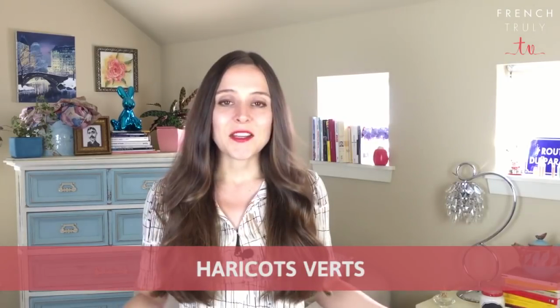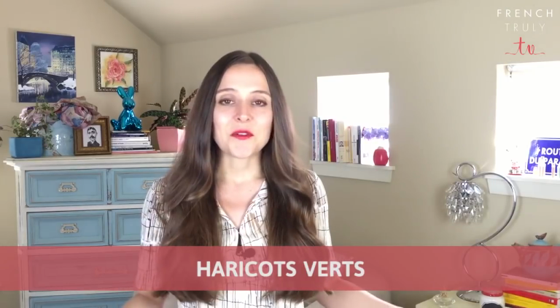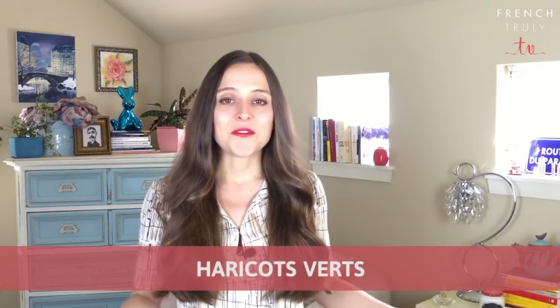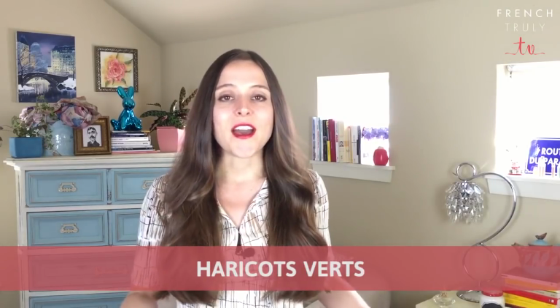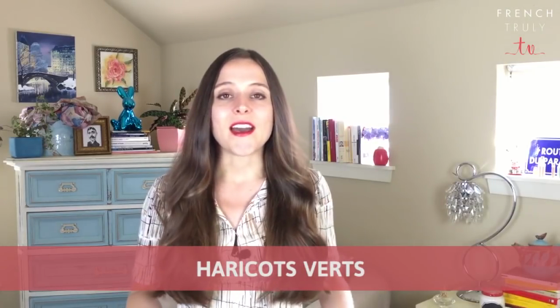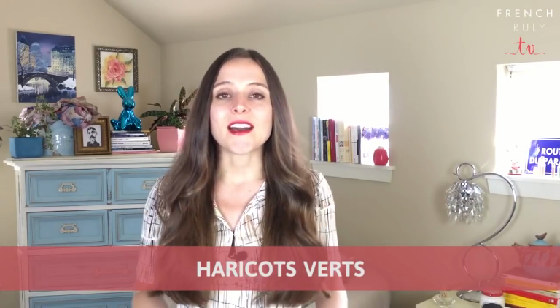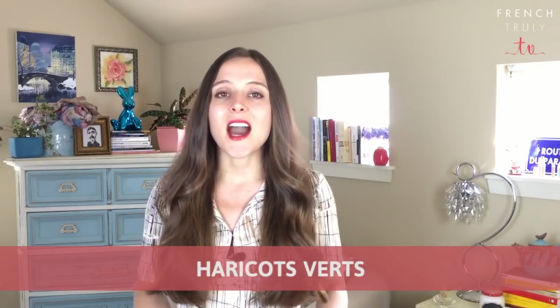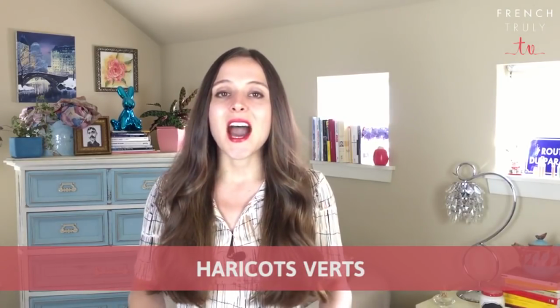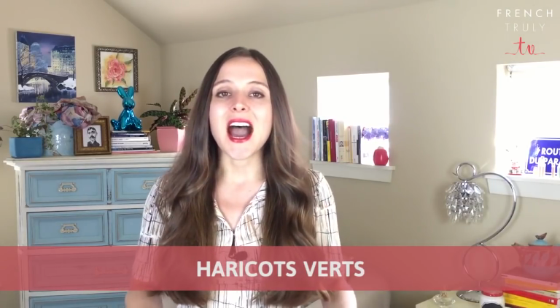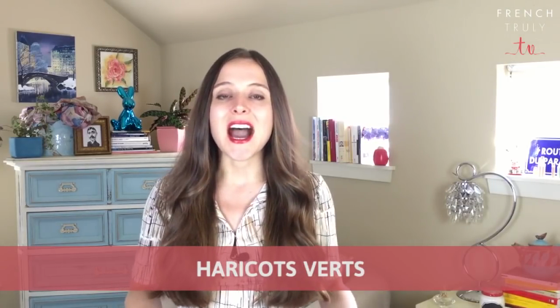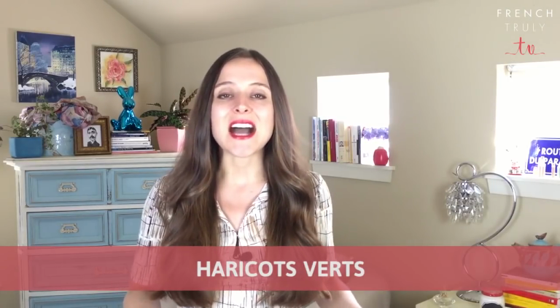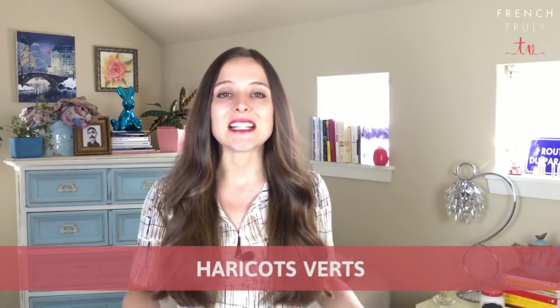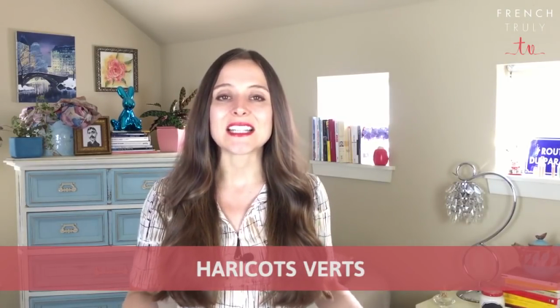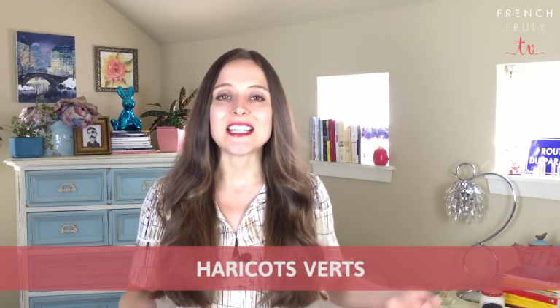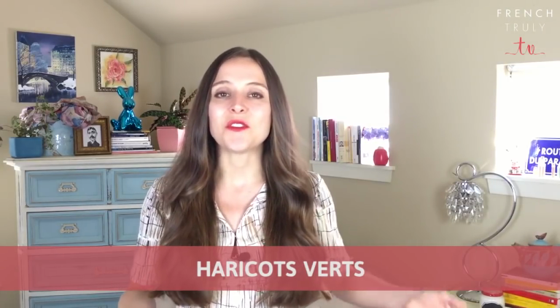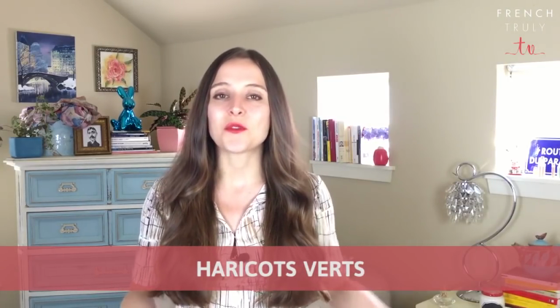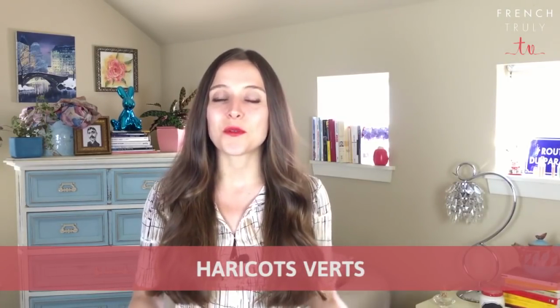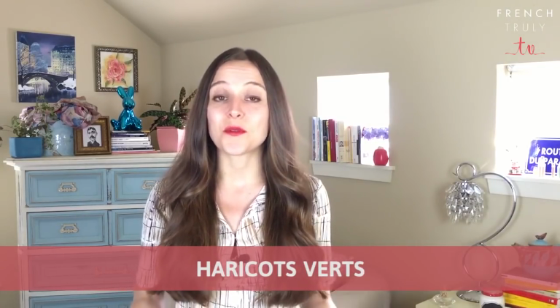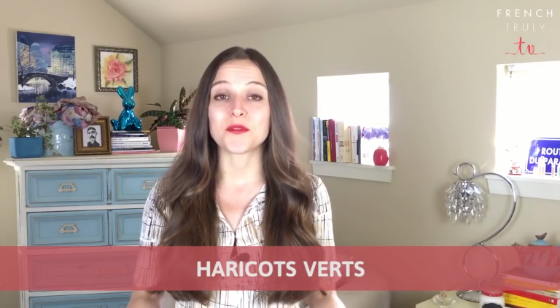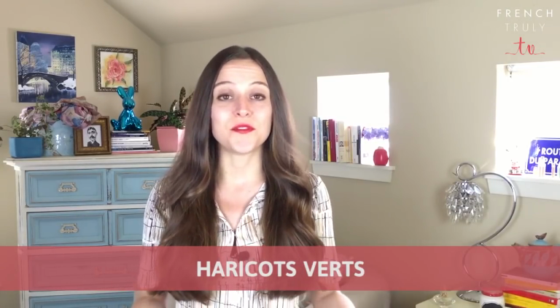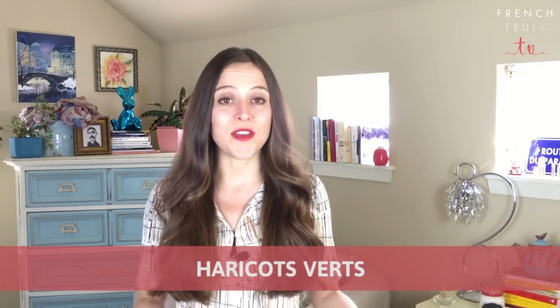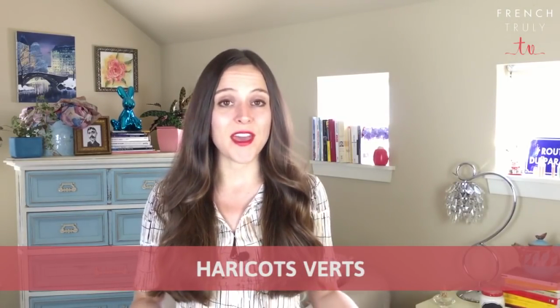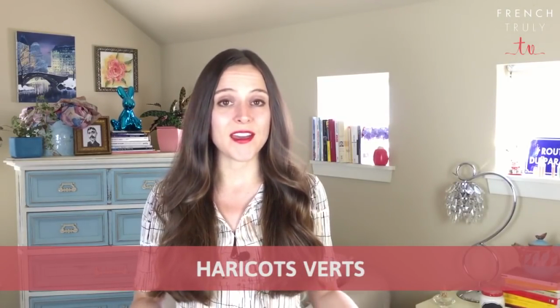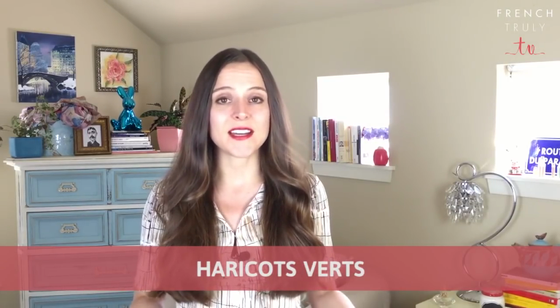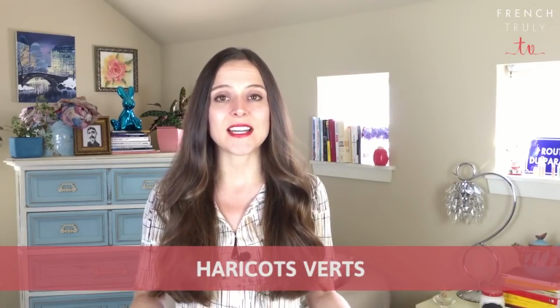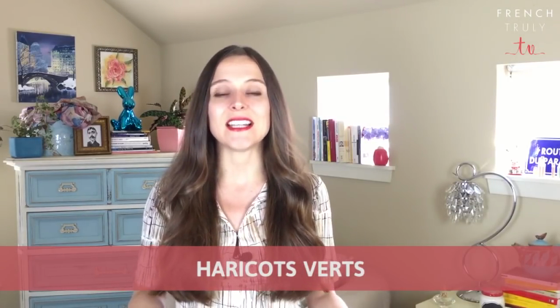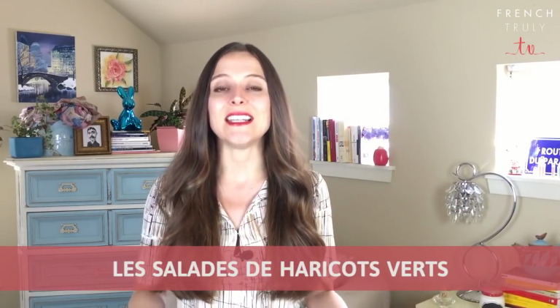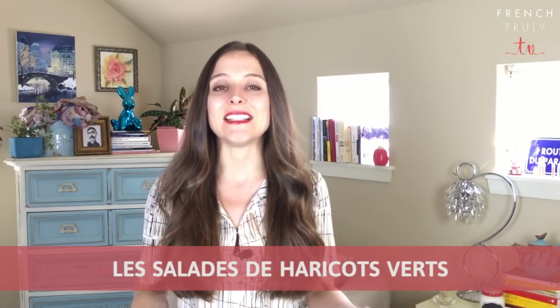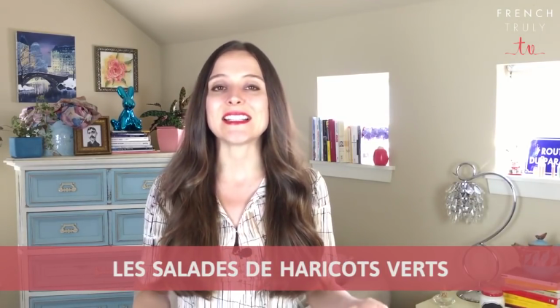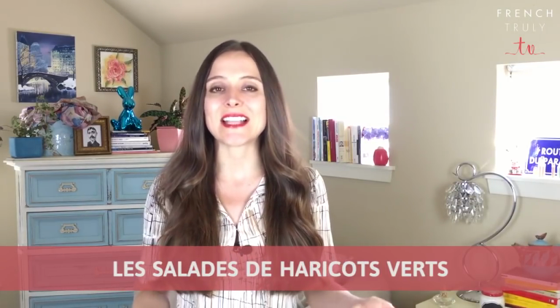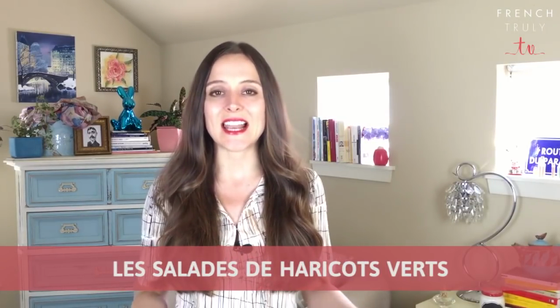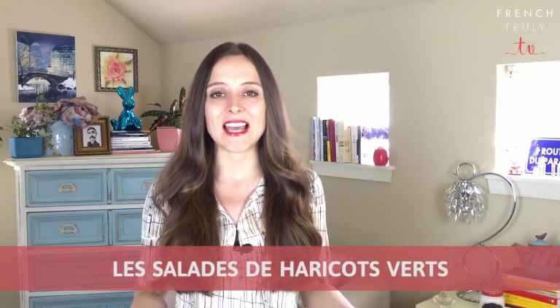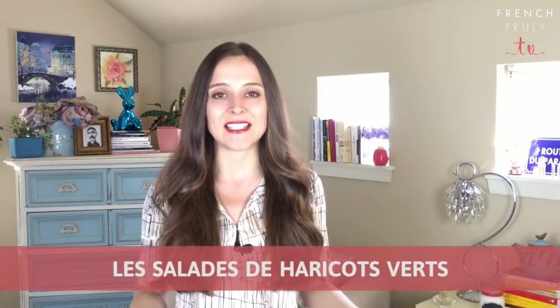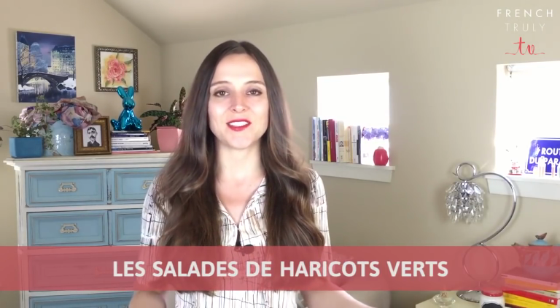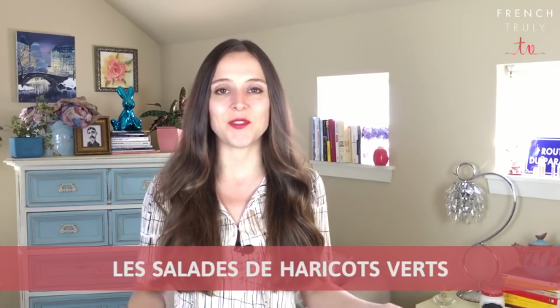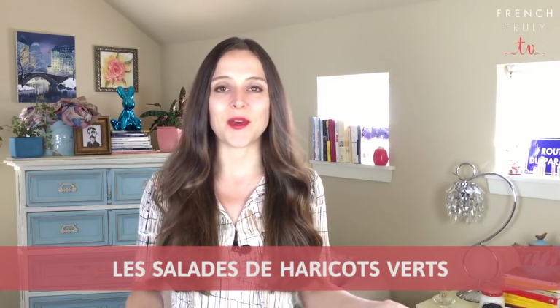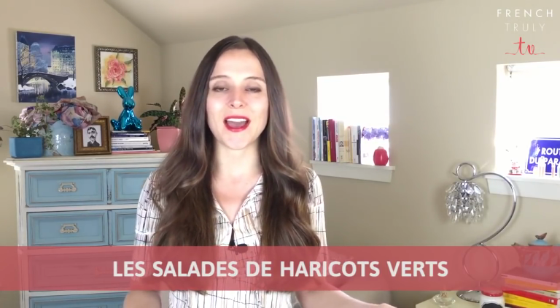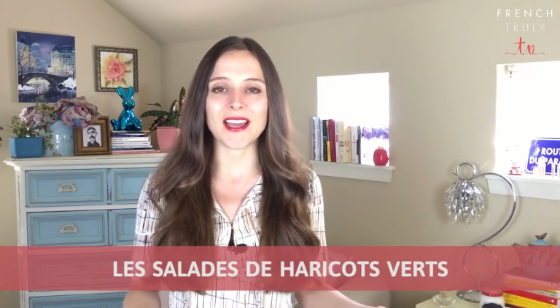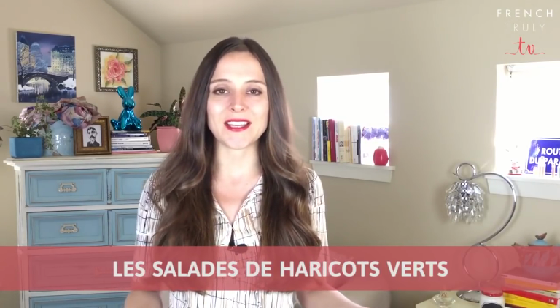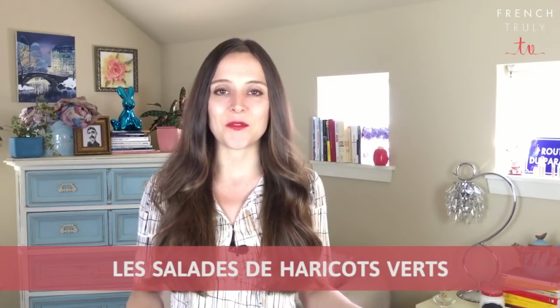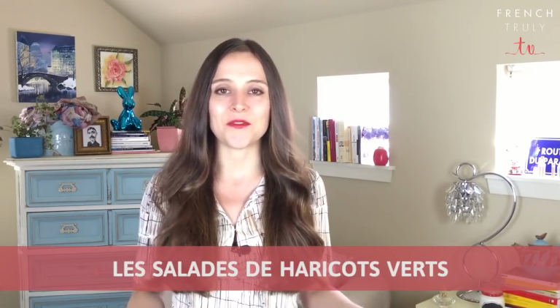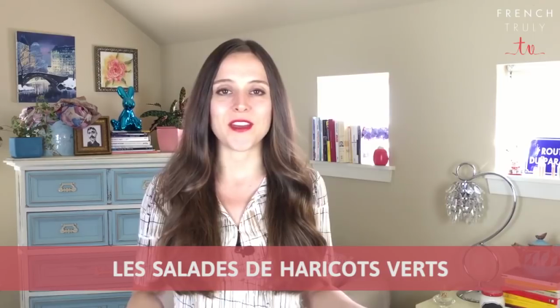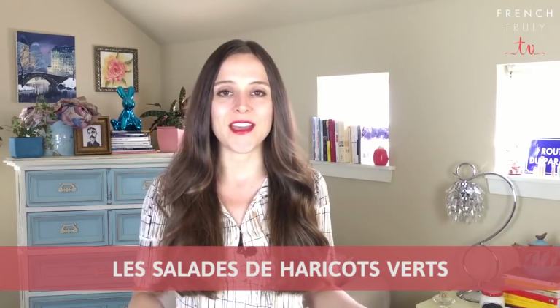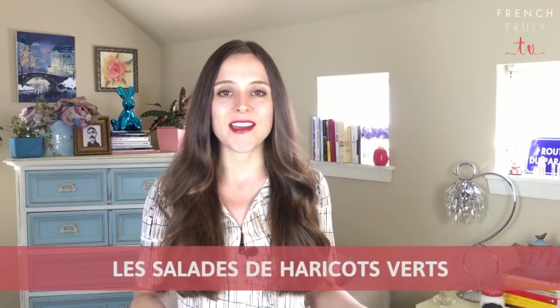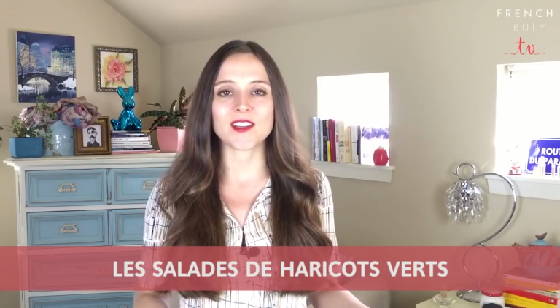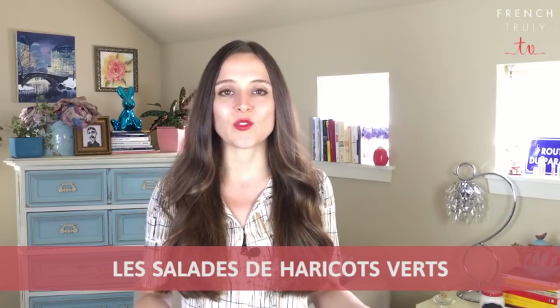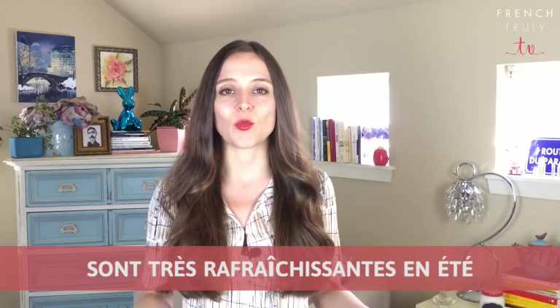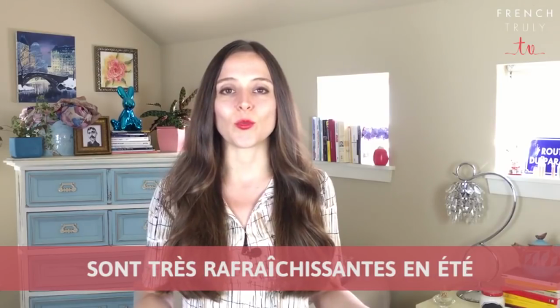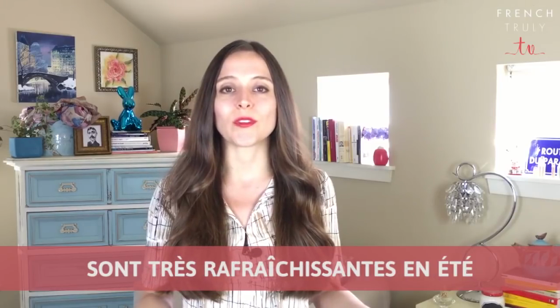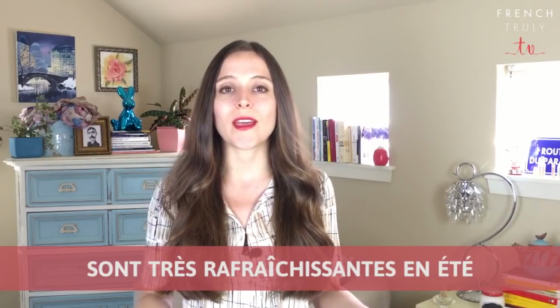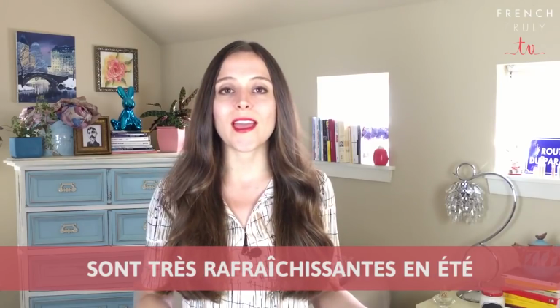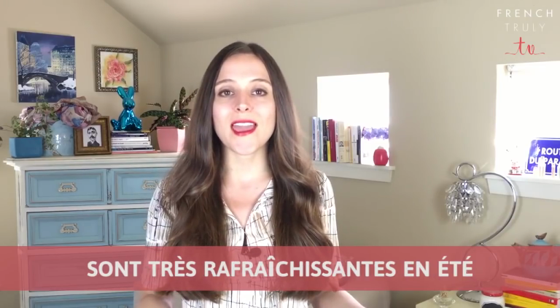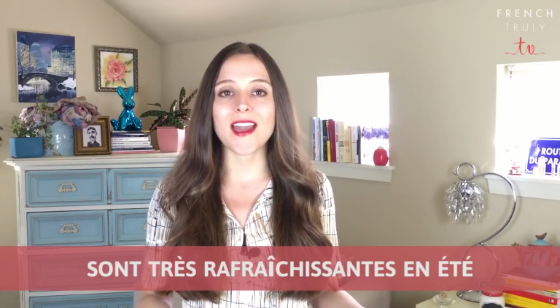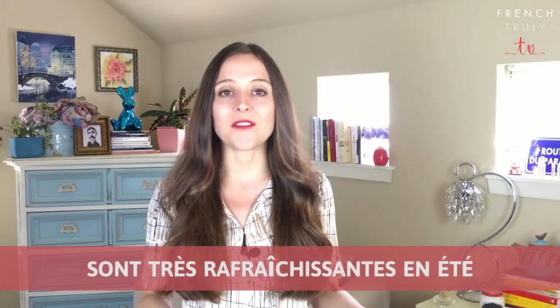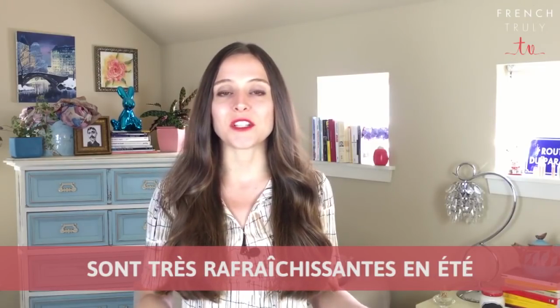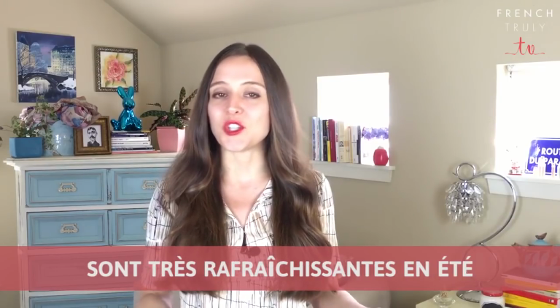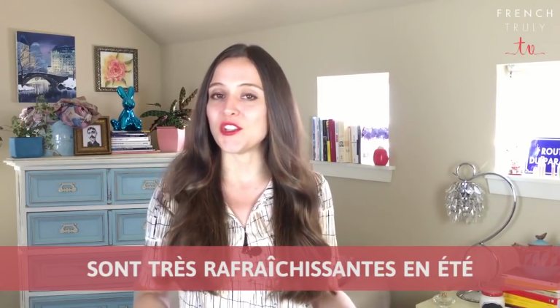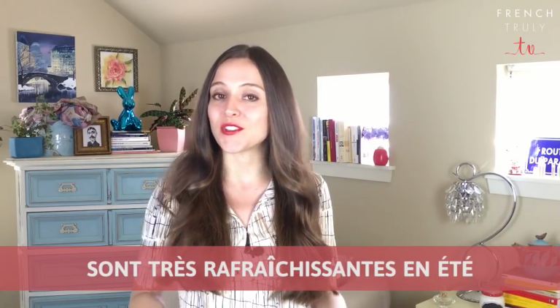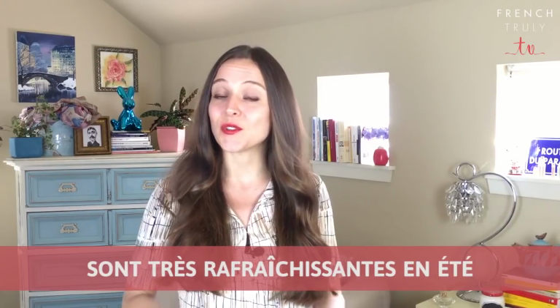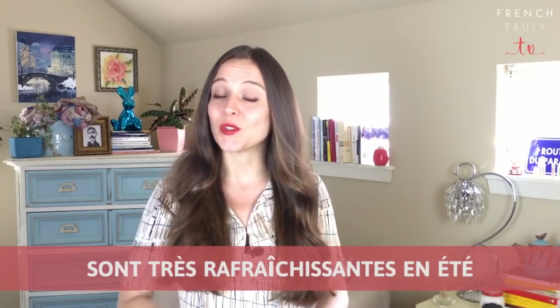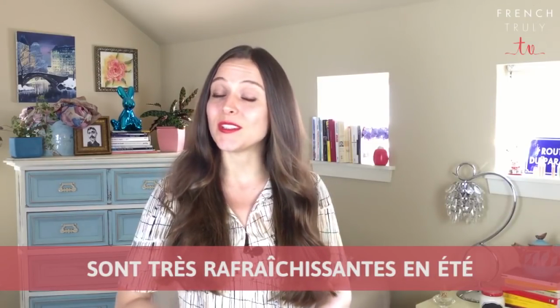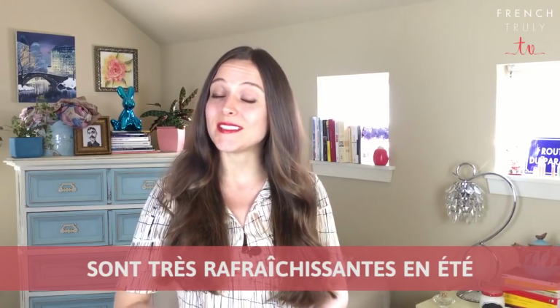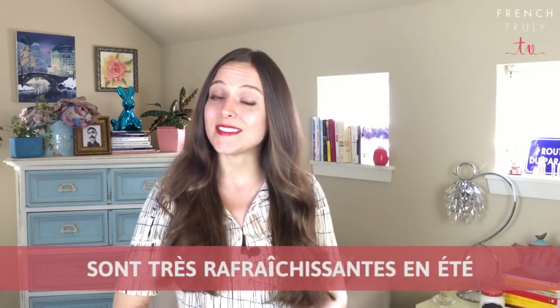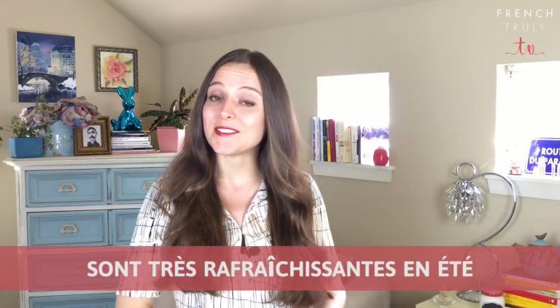Haricots verts. Les salades de haricots verts sont très rafraîchissantes en été.